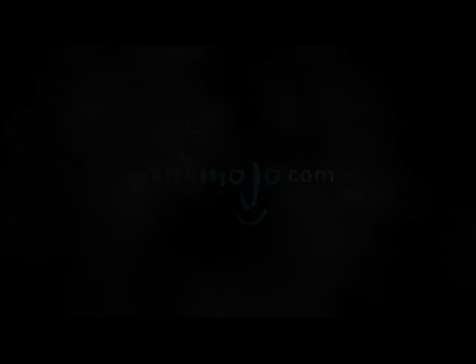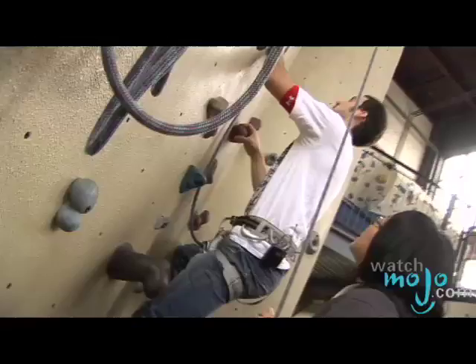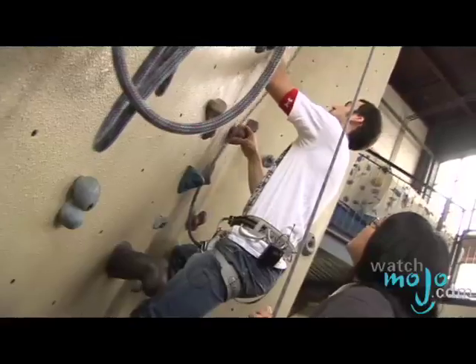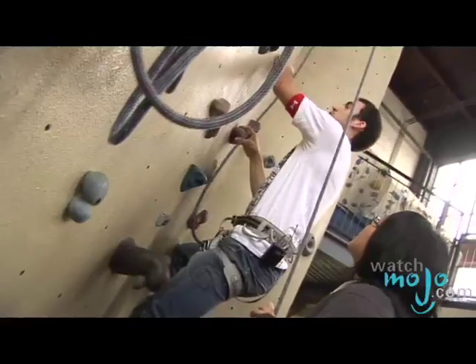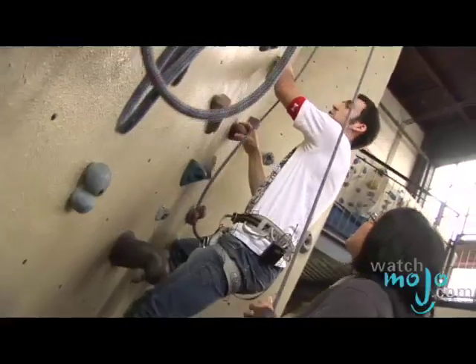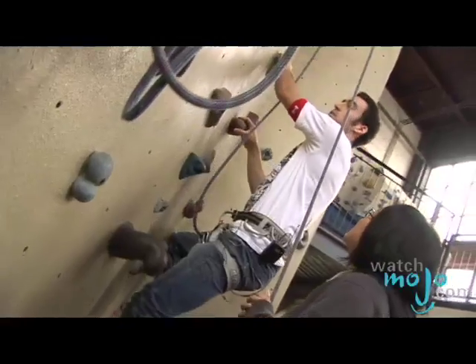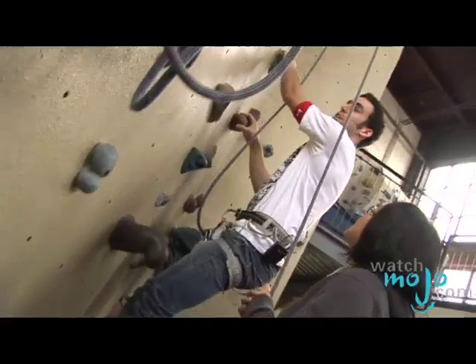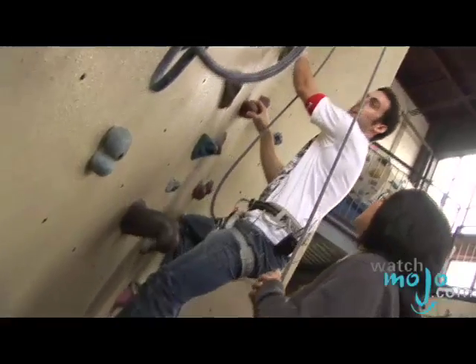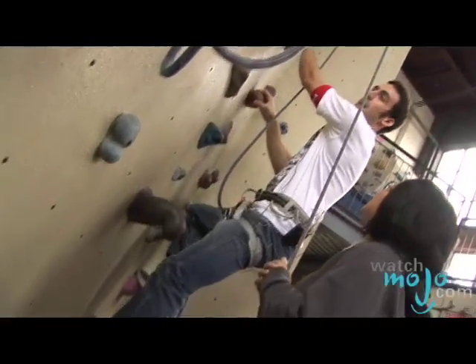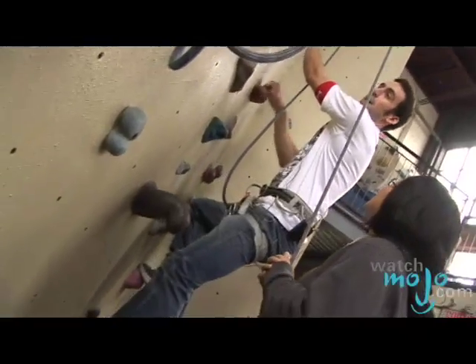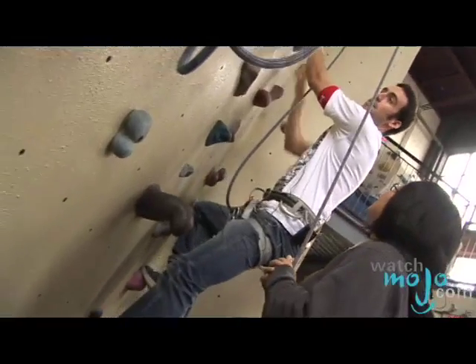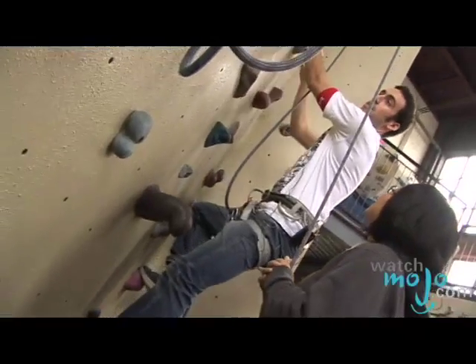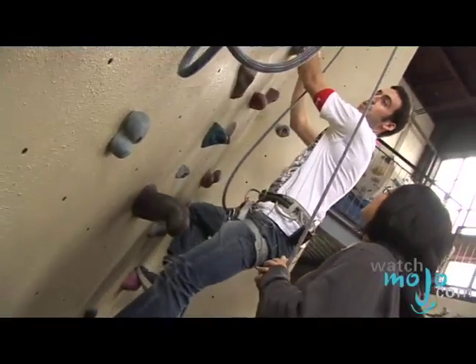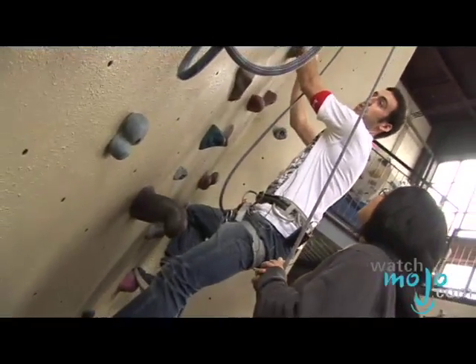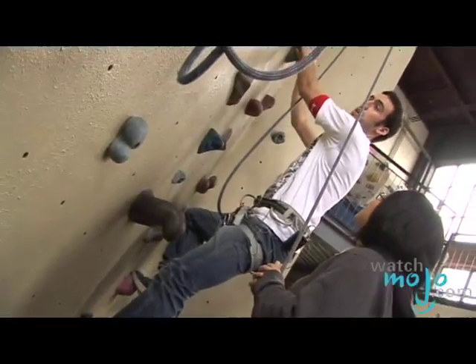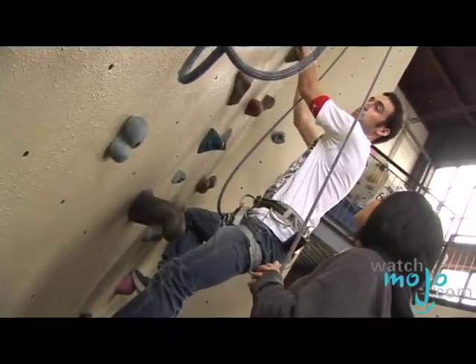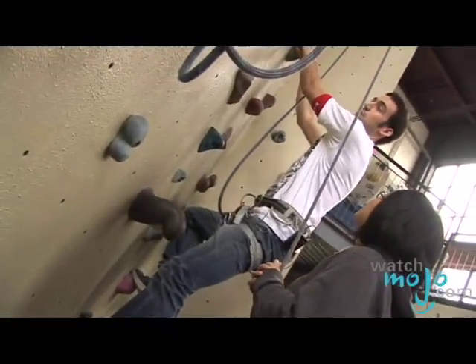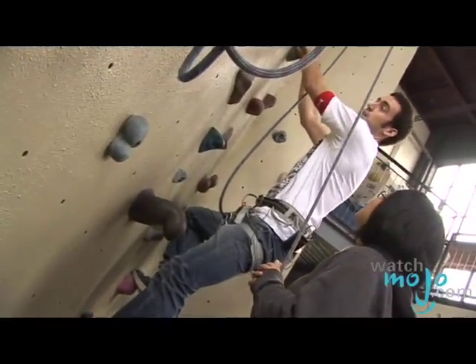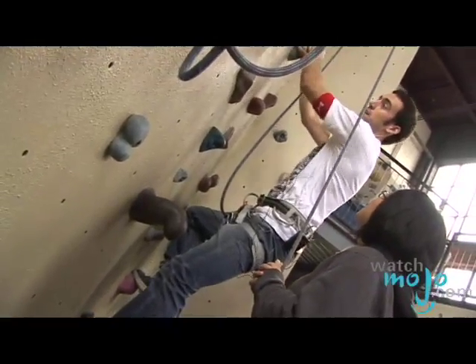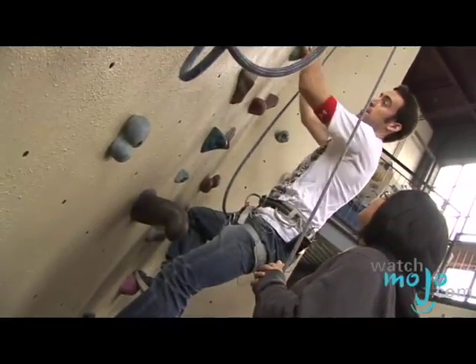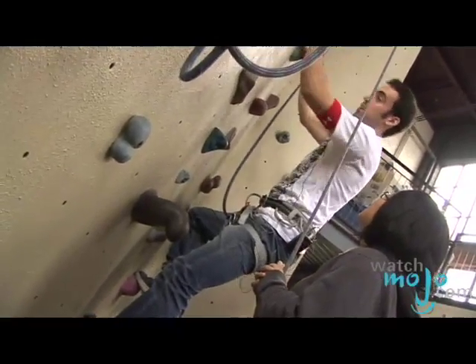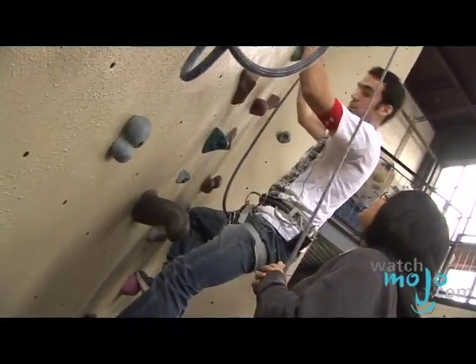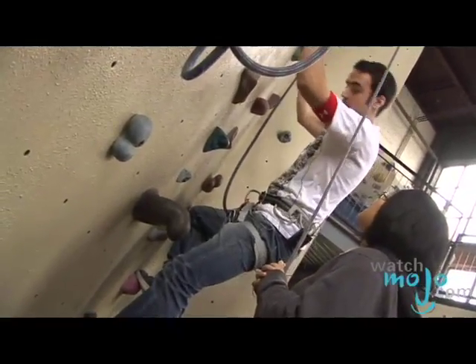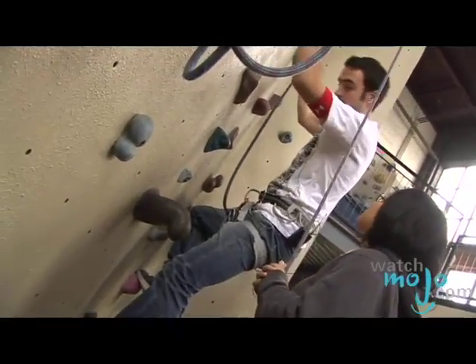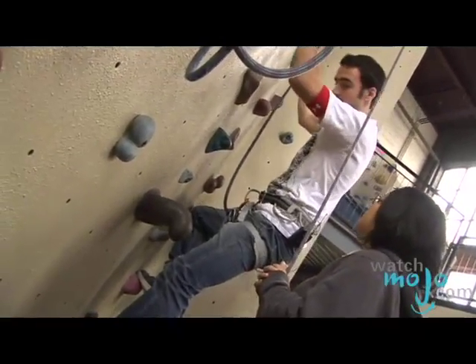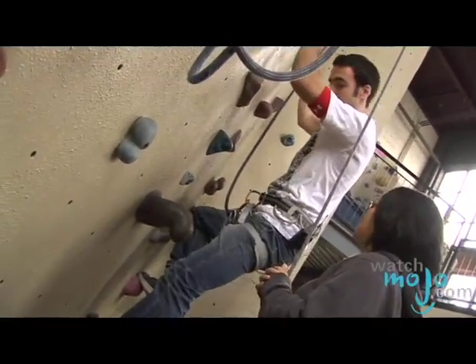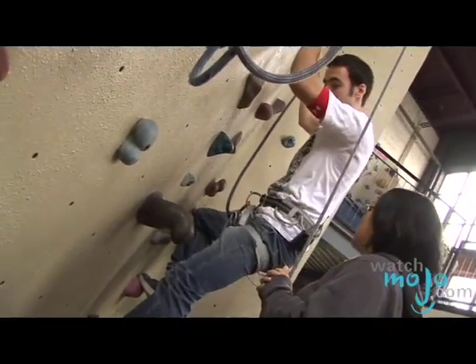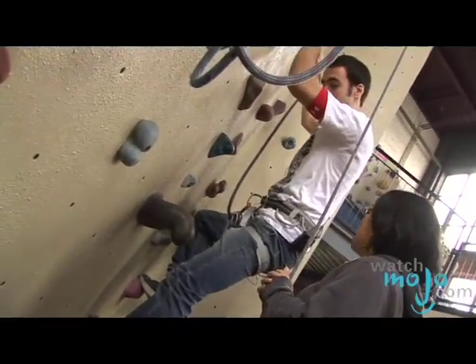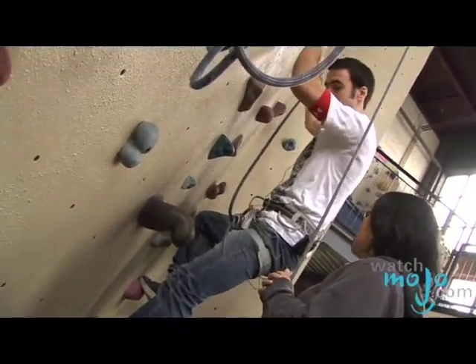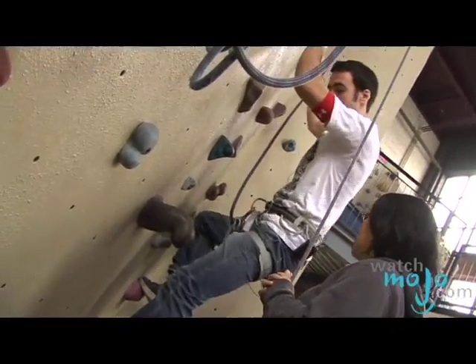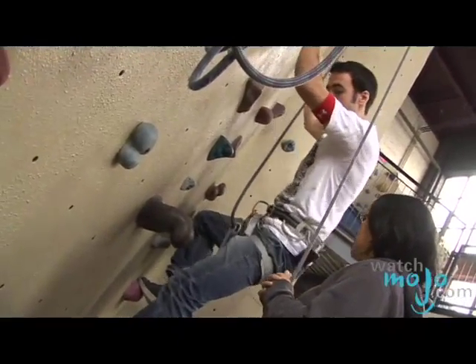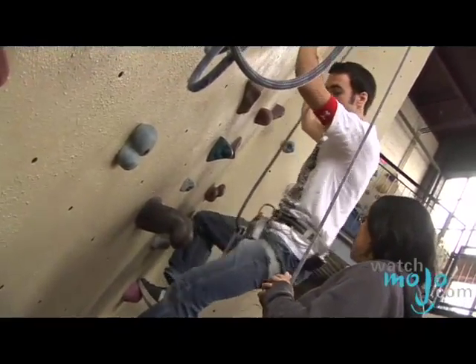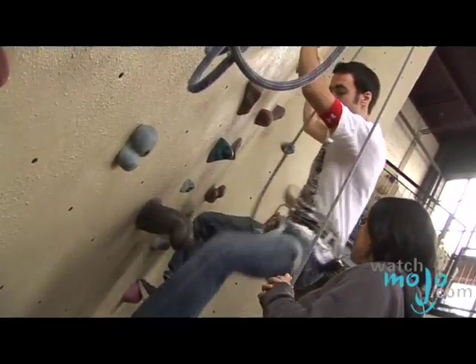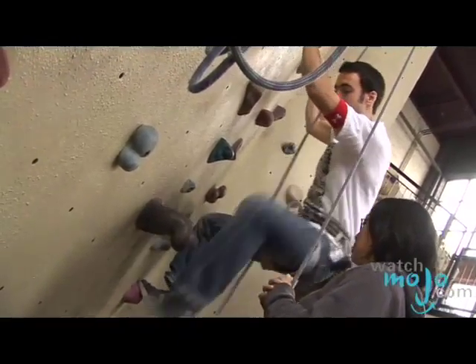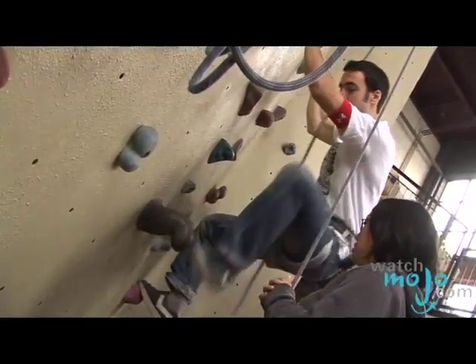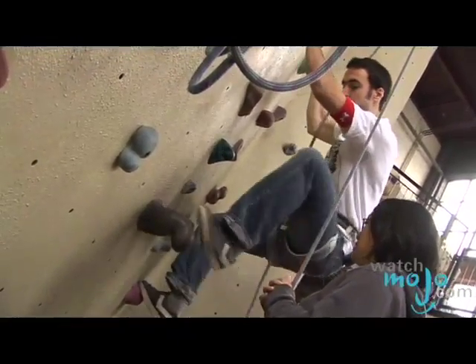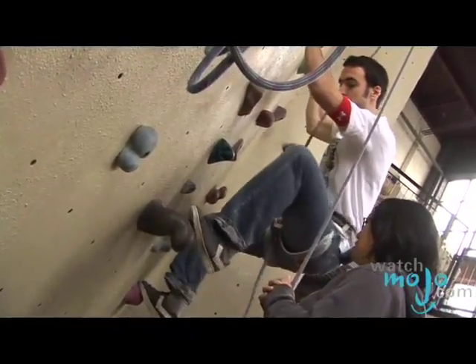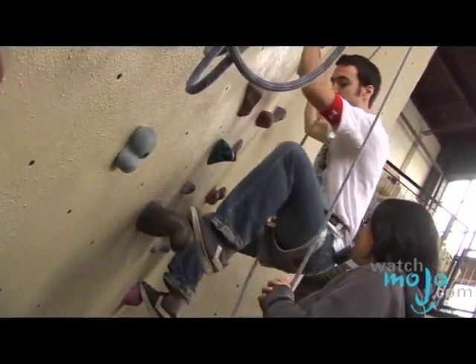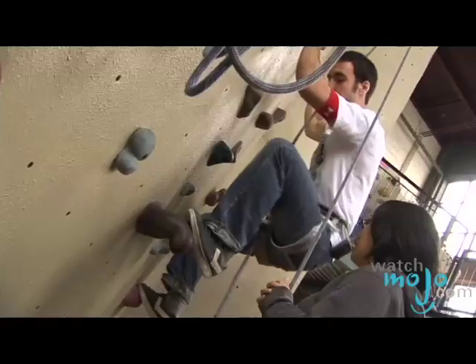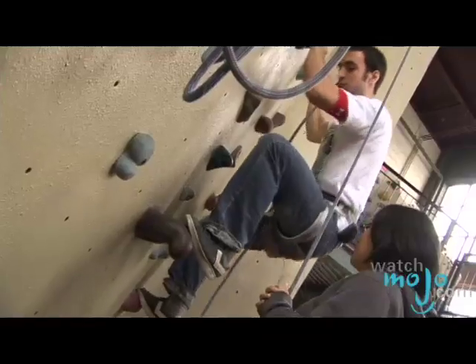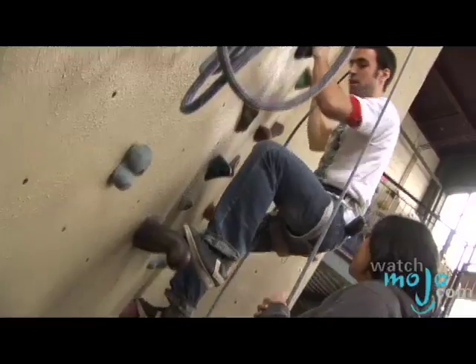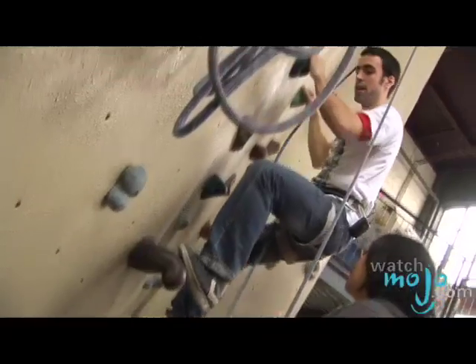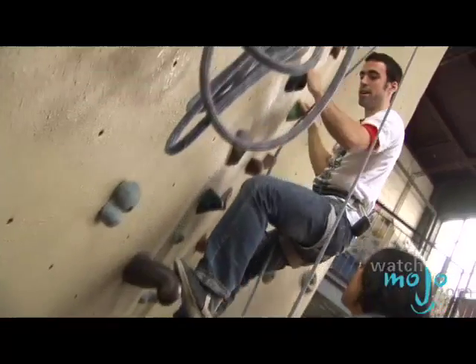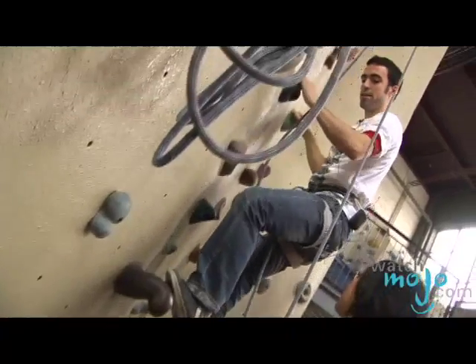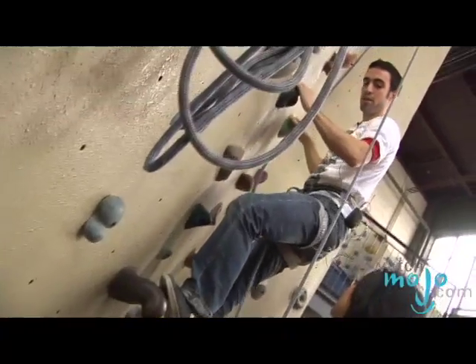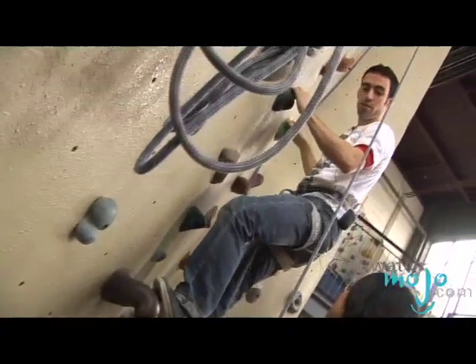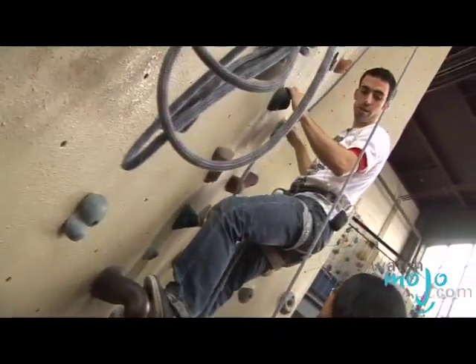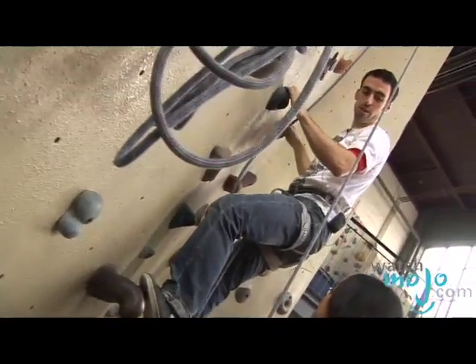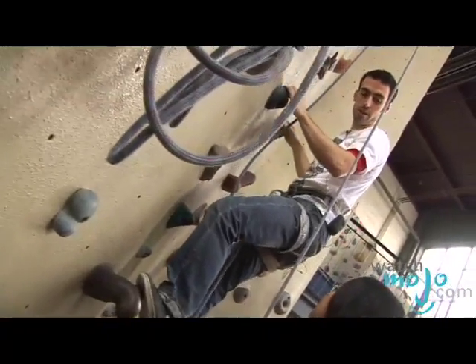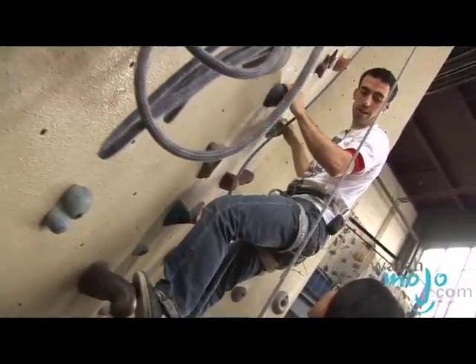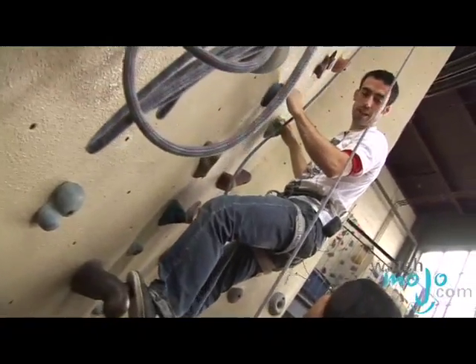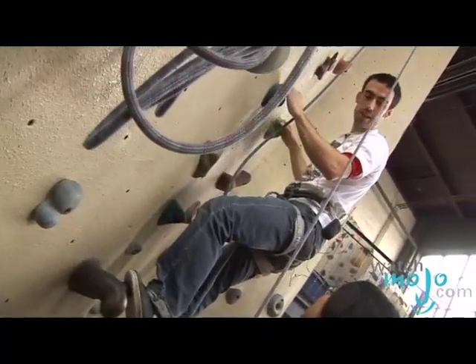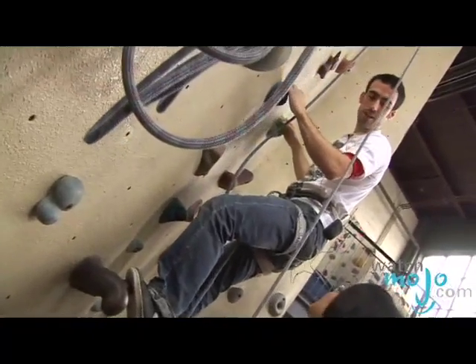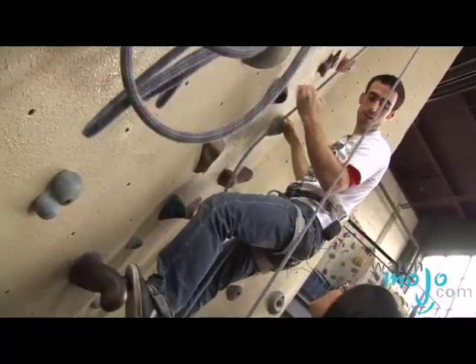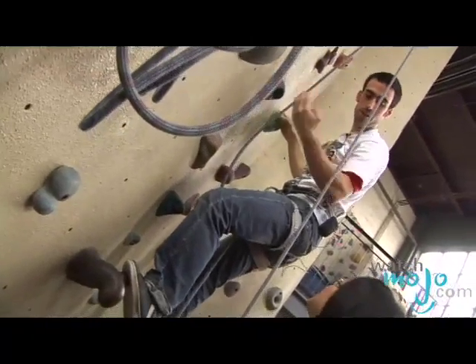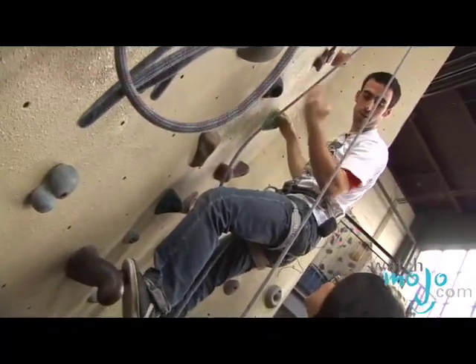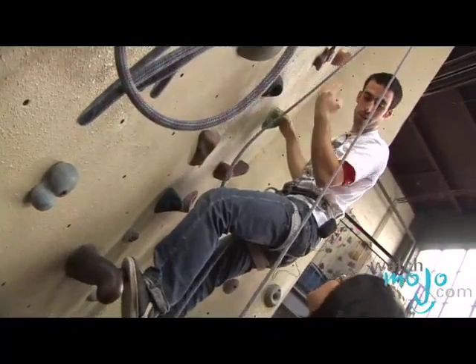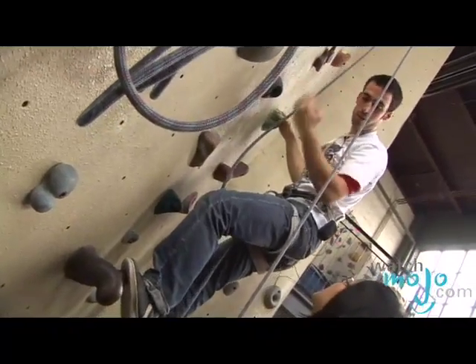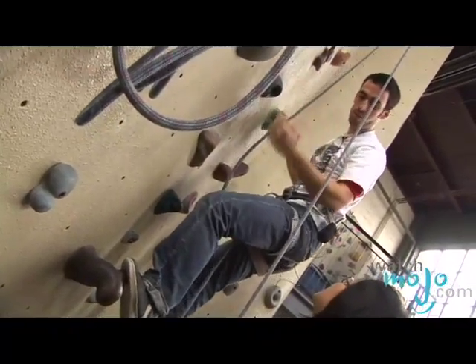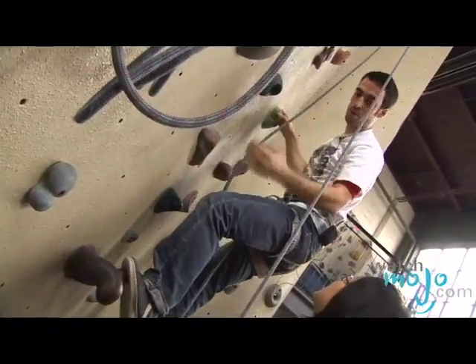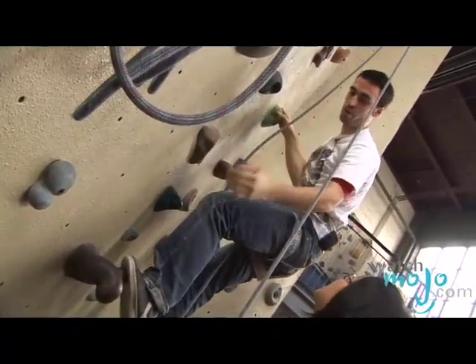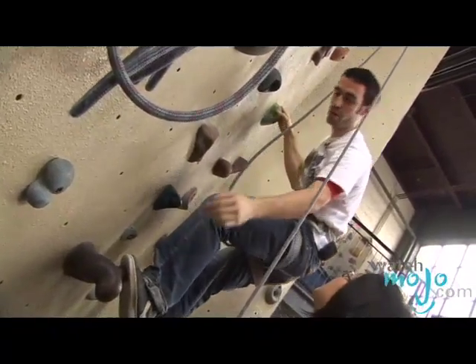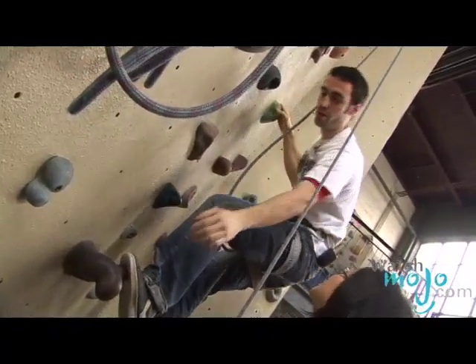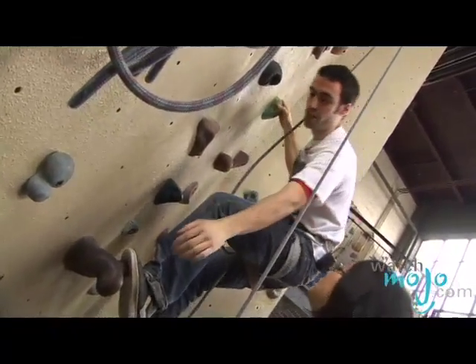You're using the hands as grips, but you're really pushing with your legs in order to get the vertical motion going.